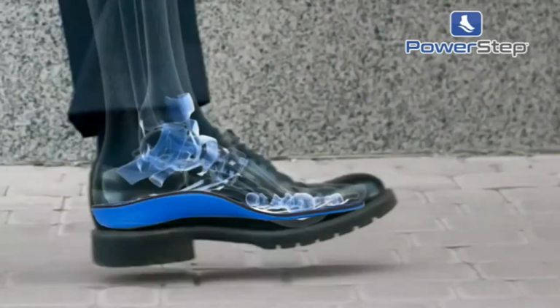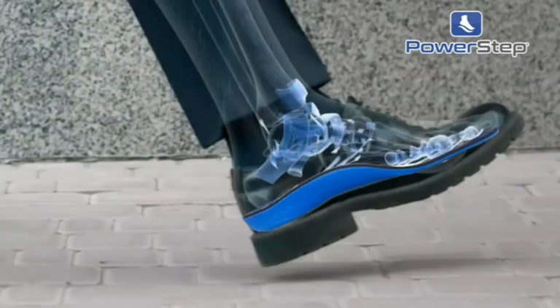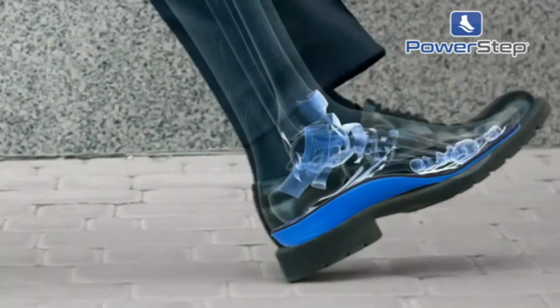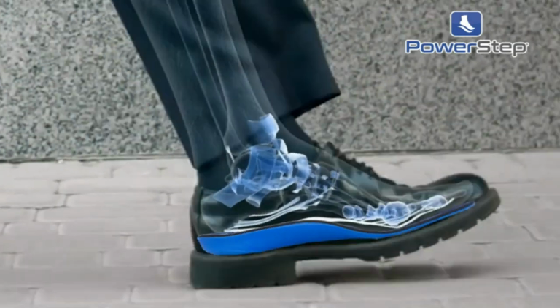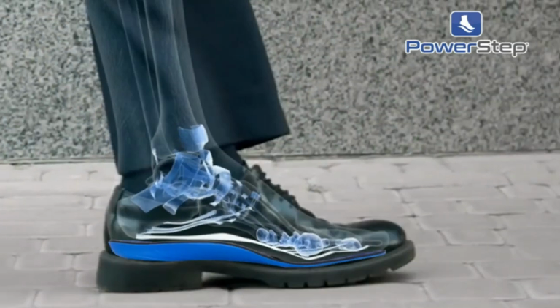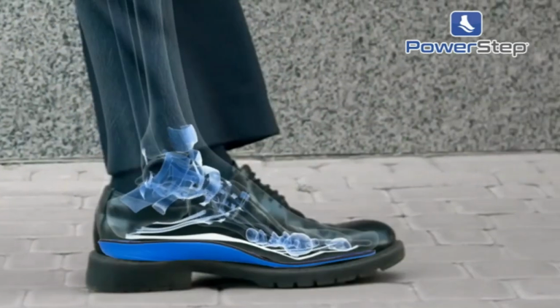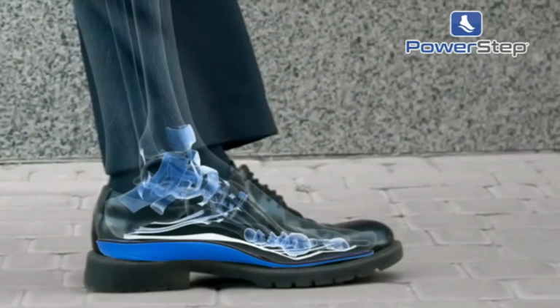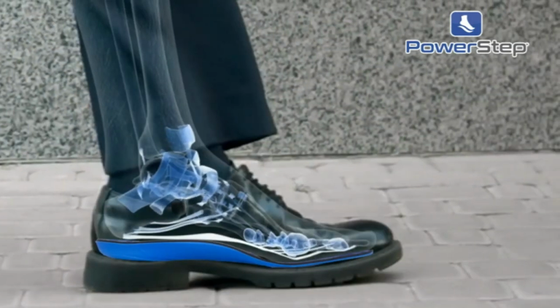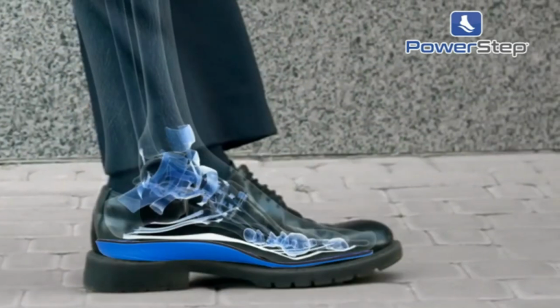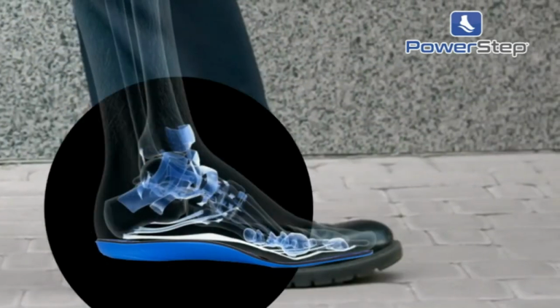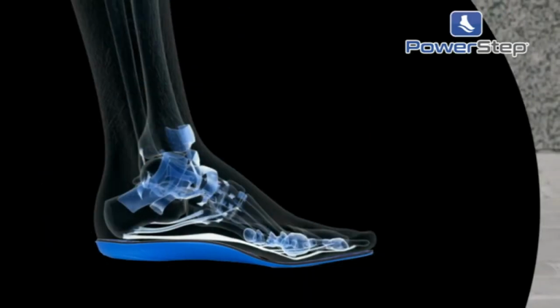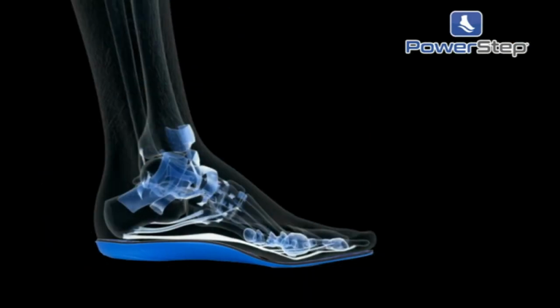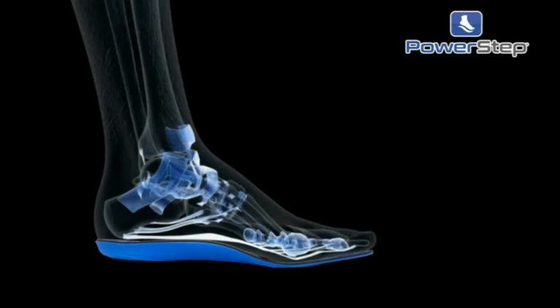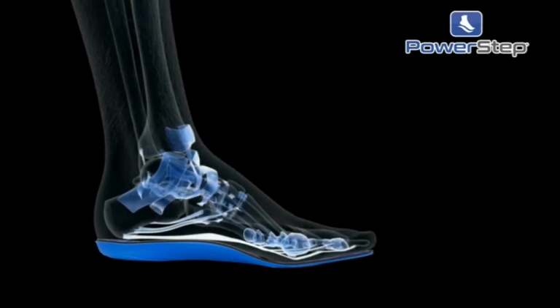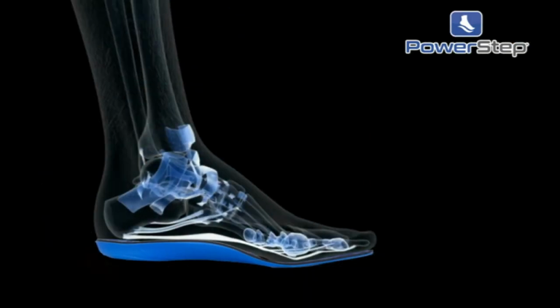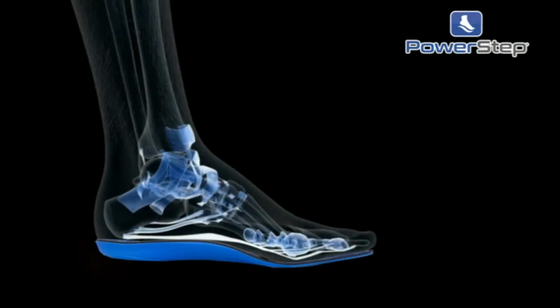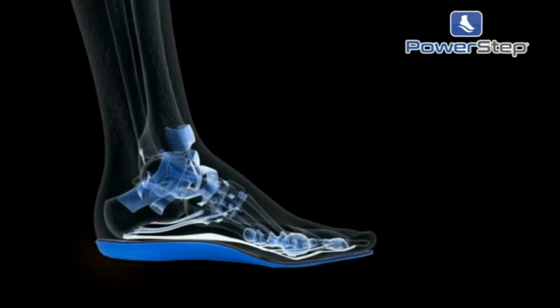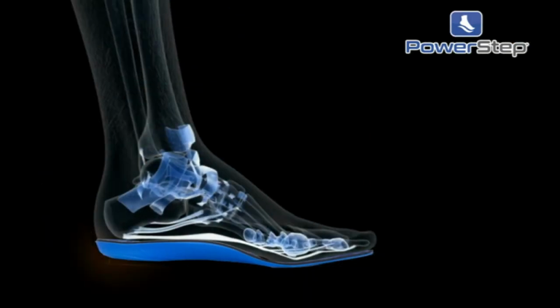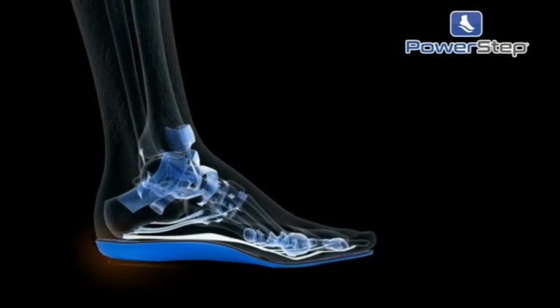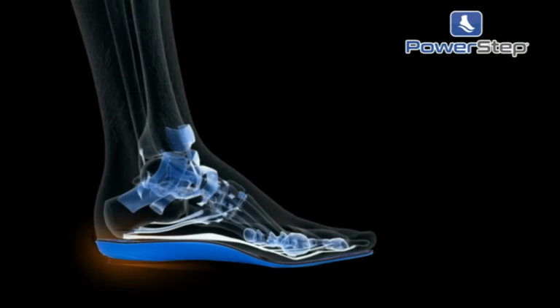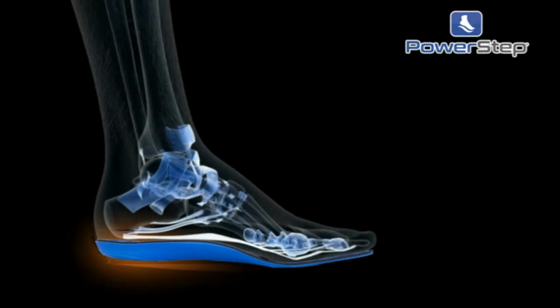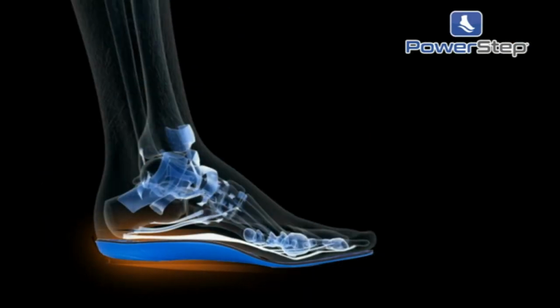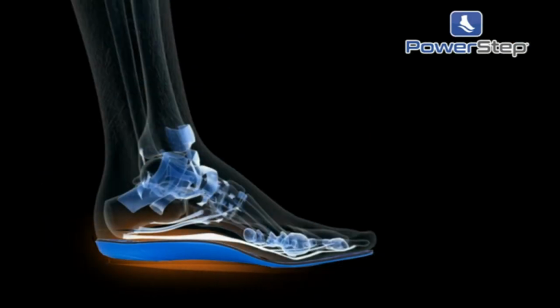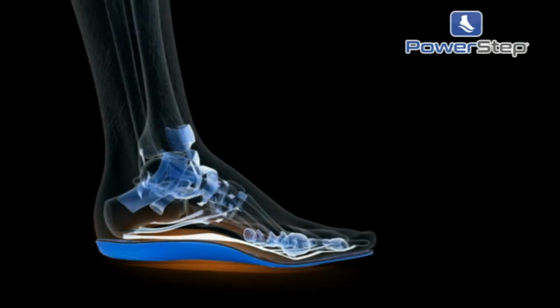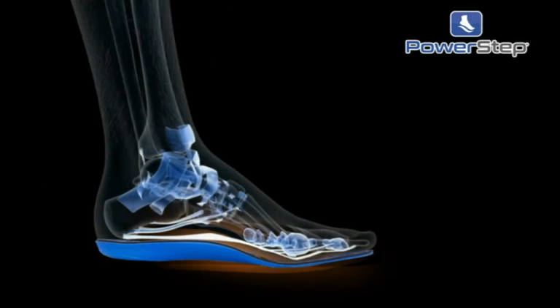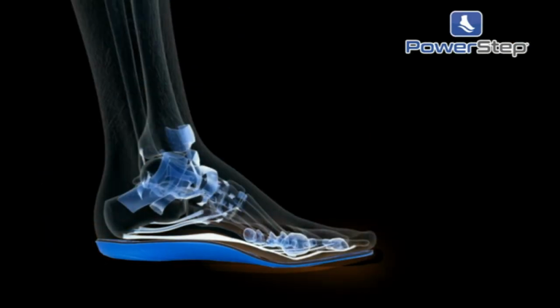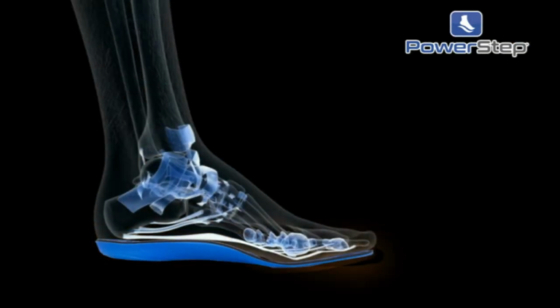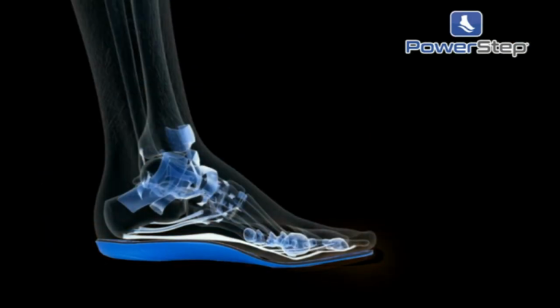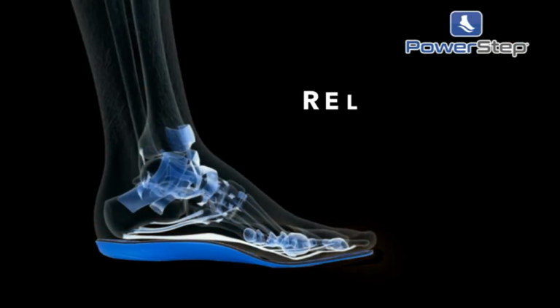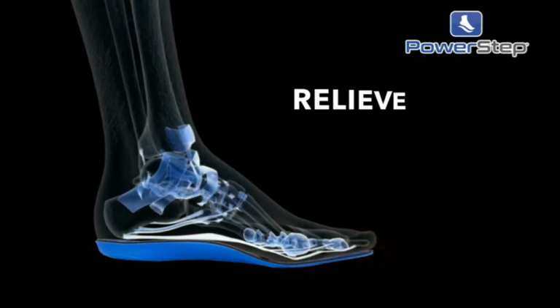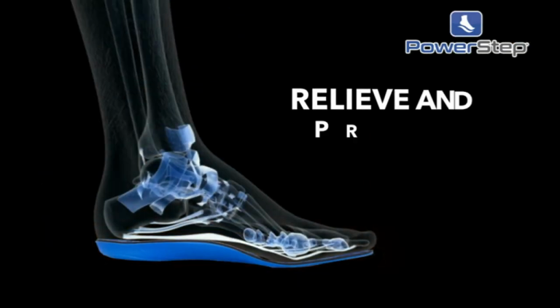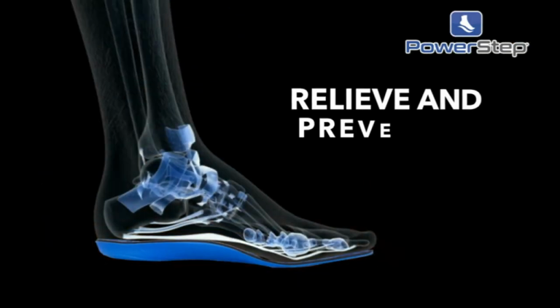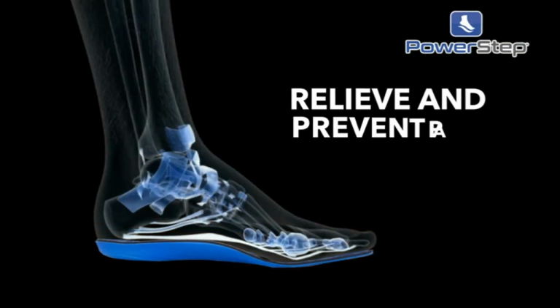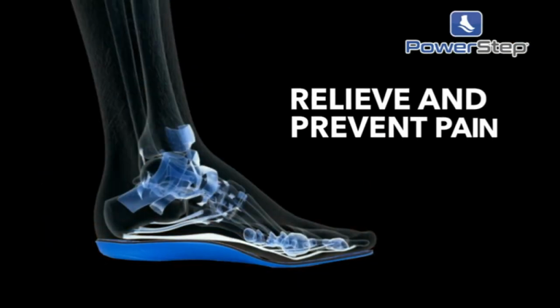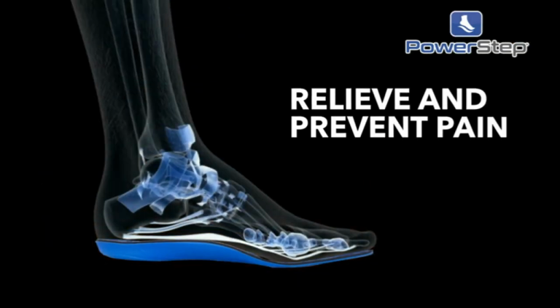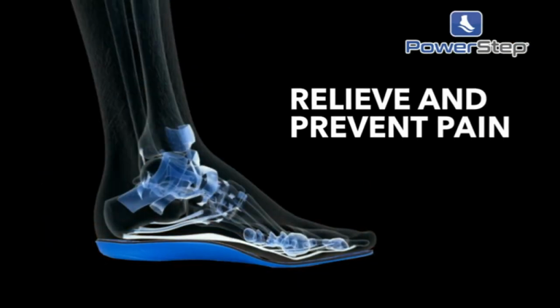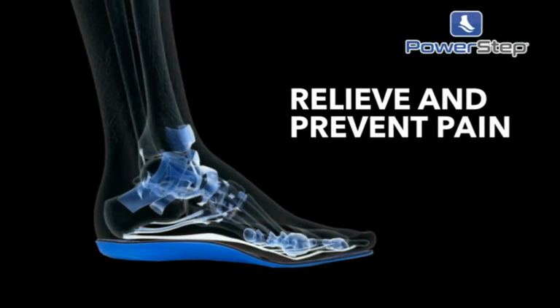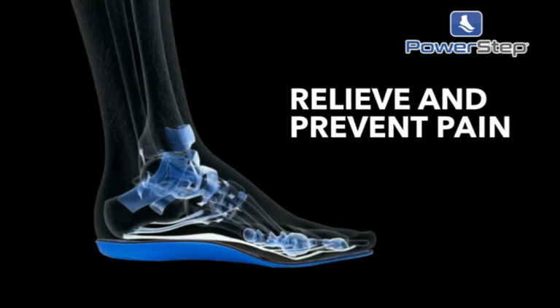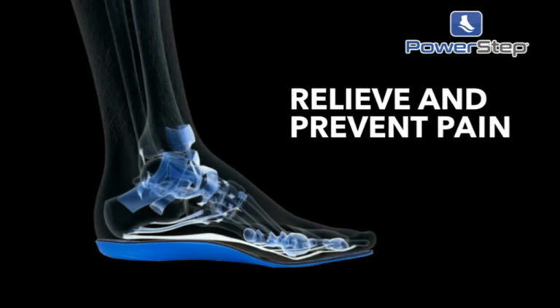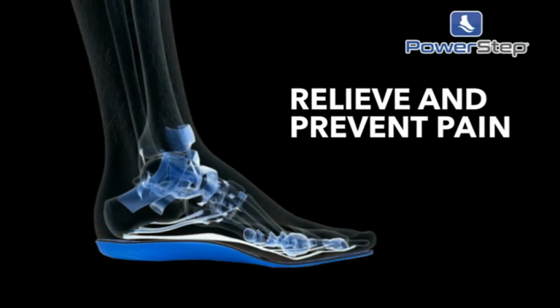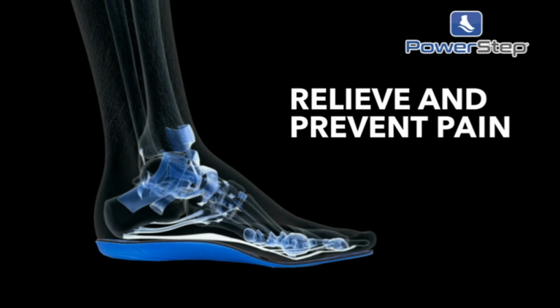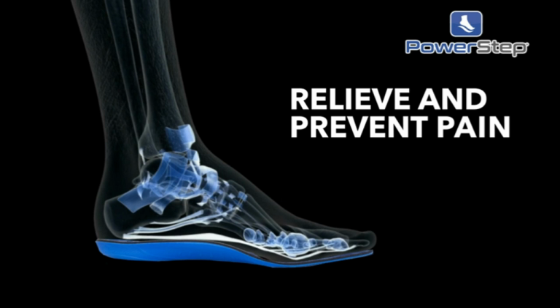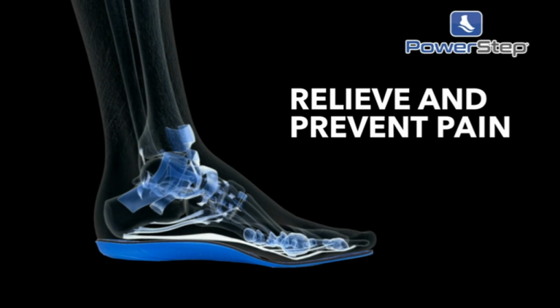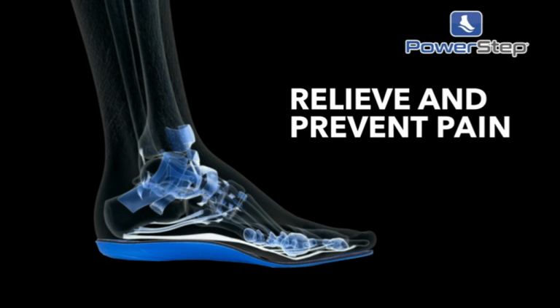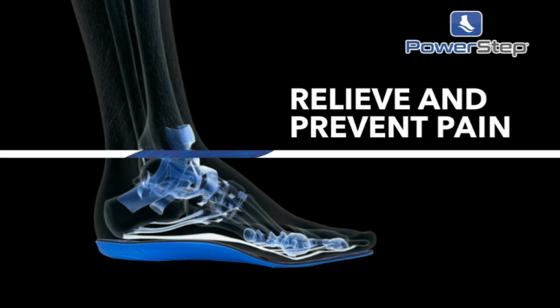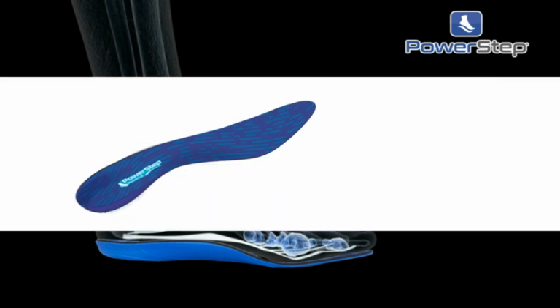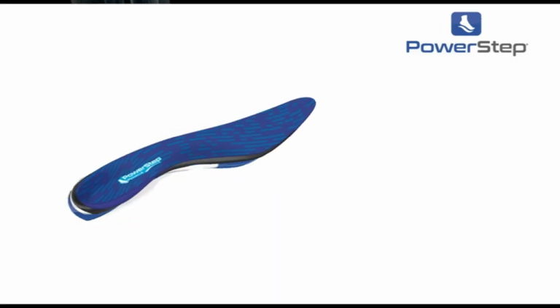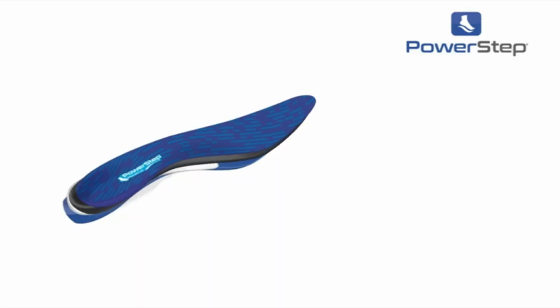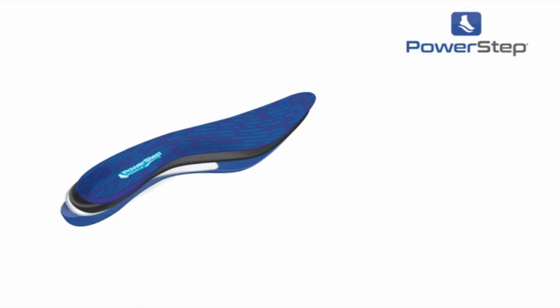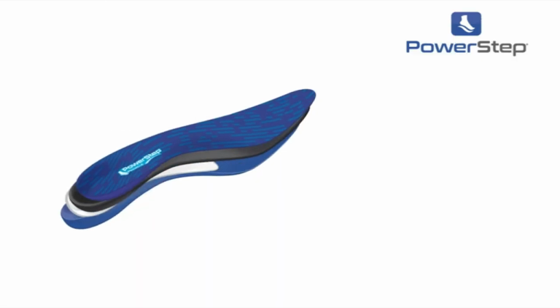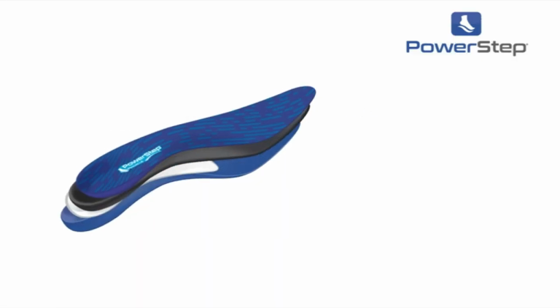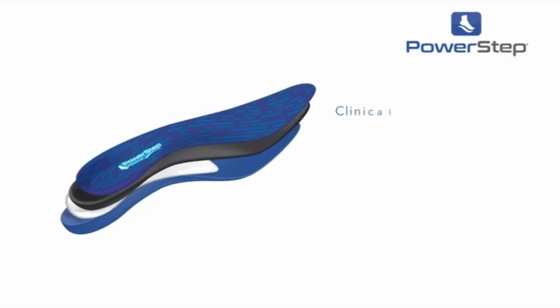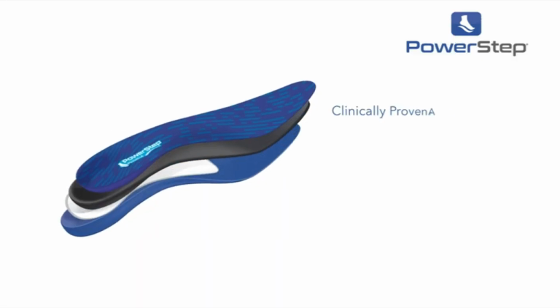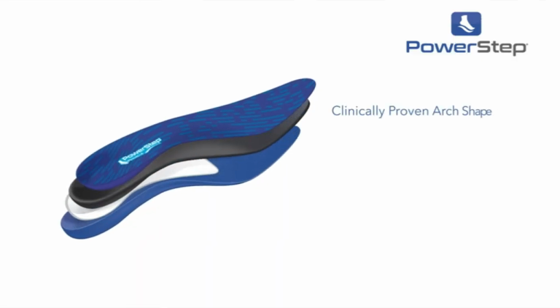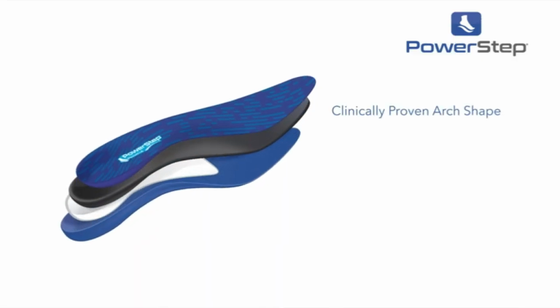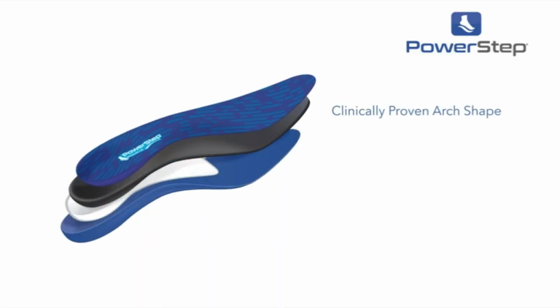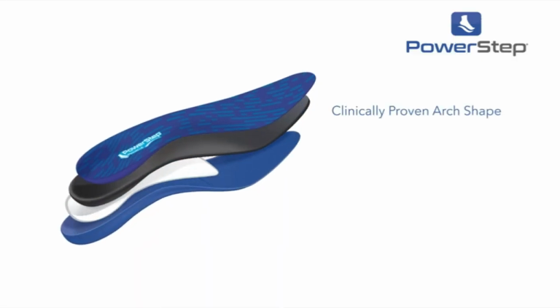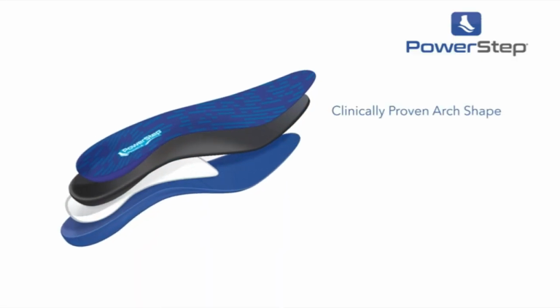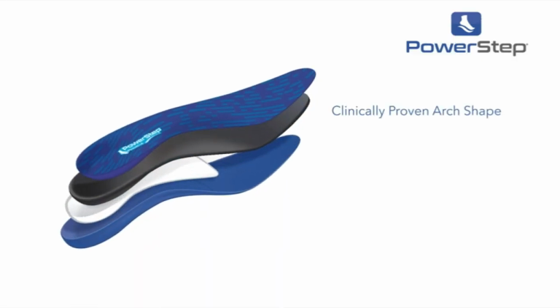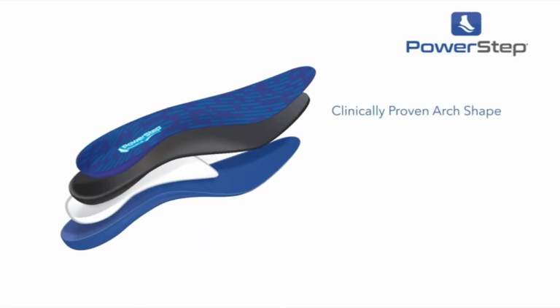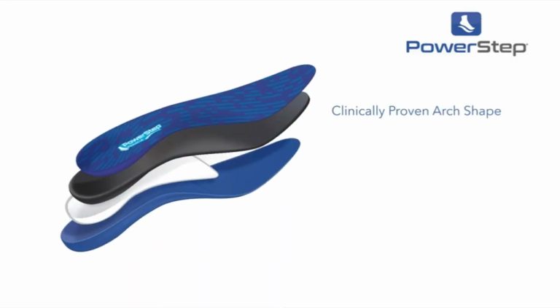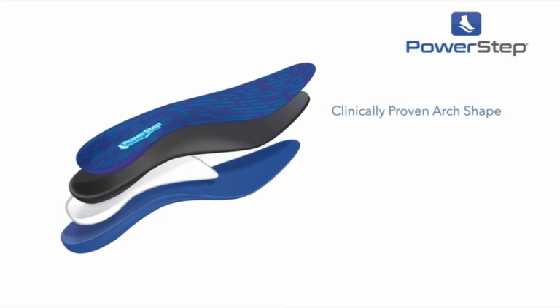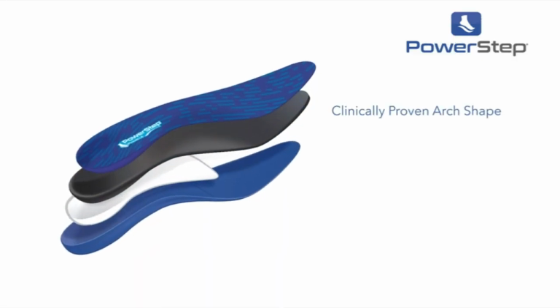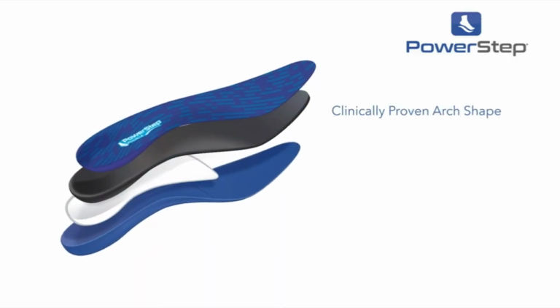Full Length Insoles with High Arch Support, Maximum Cushioning, and High Activity for Moderate Support. Designed for Foot Pain Prevention and Relief.